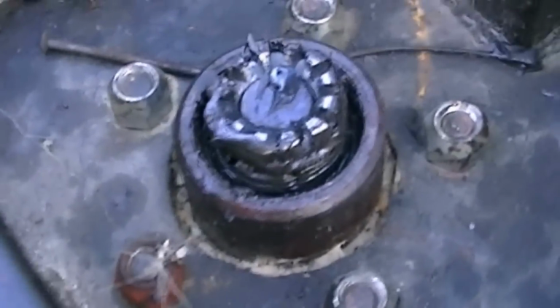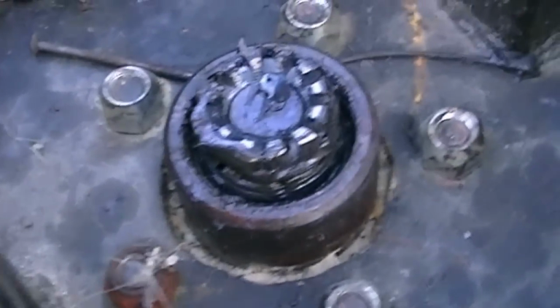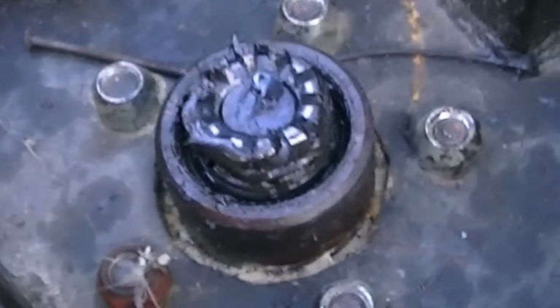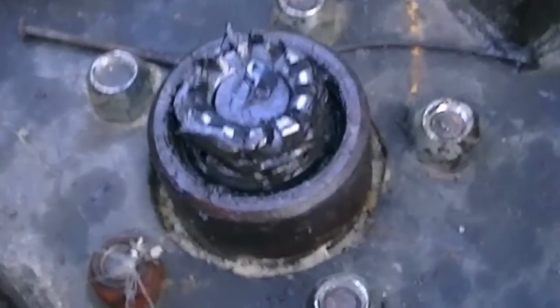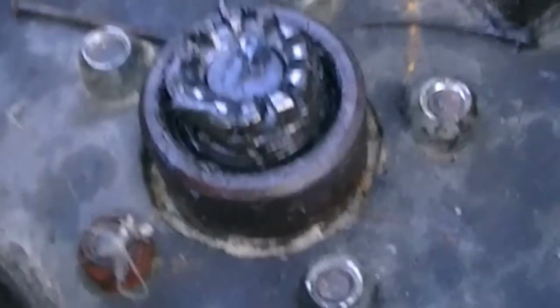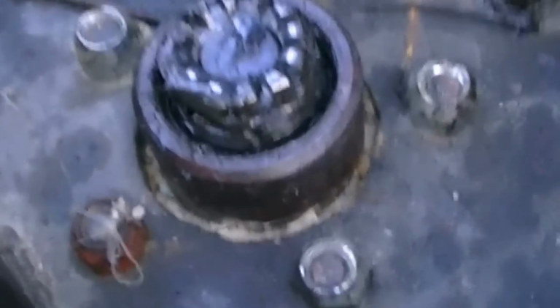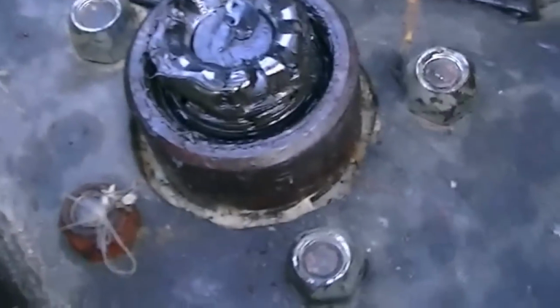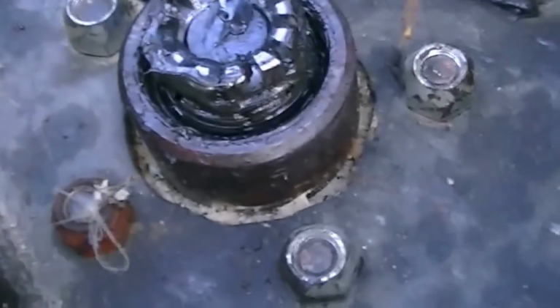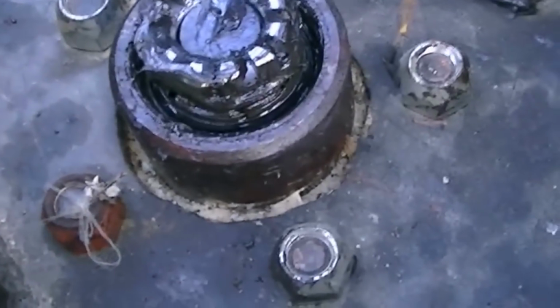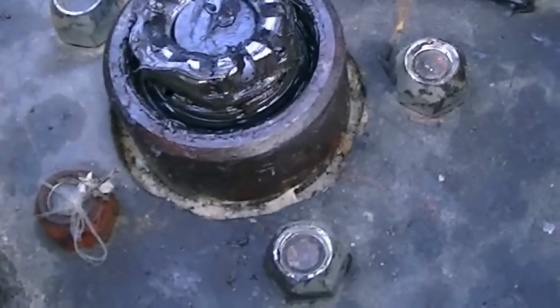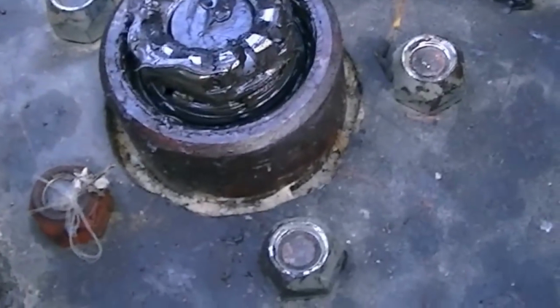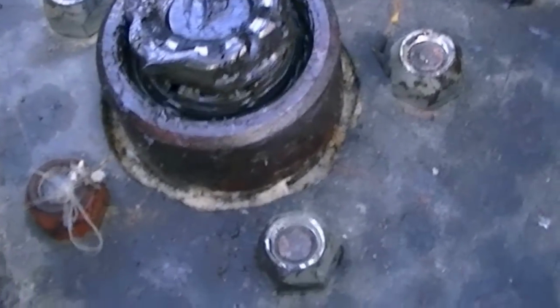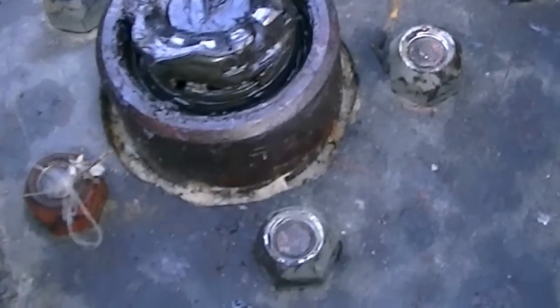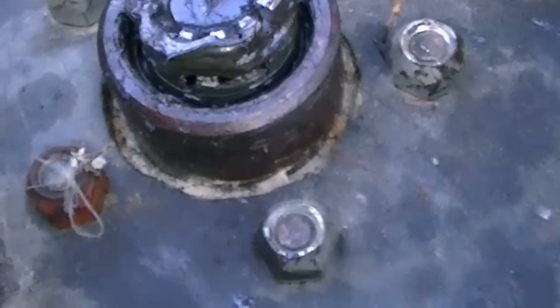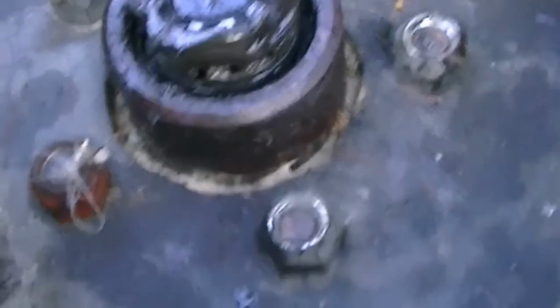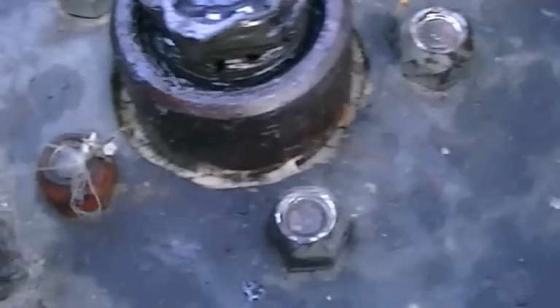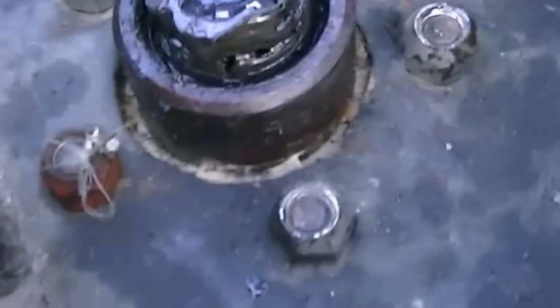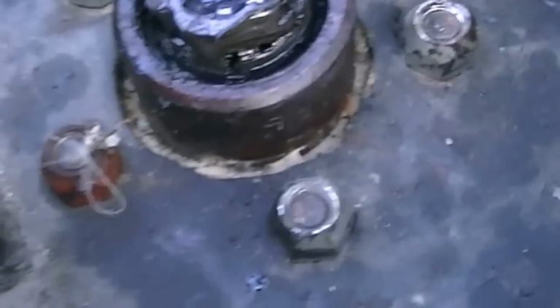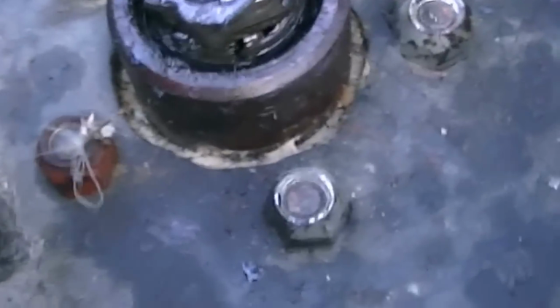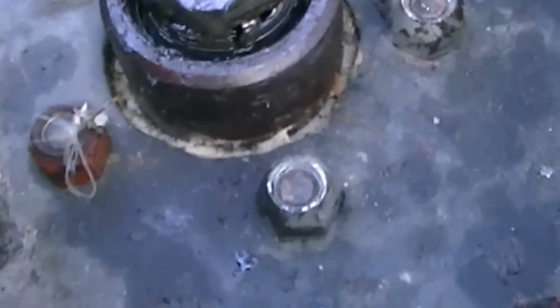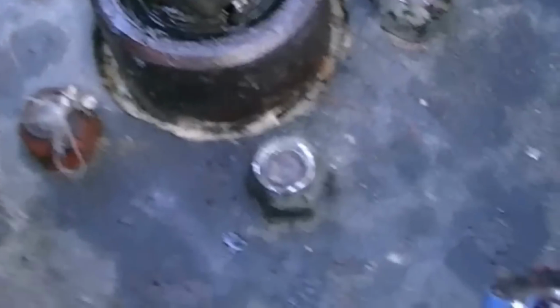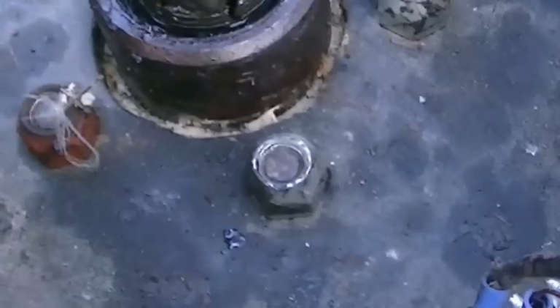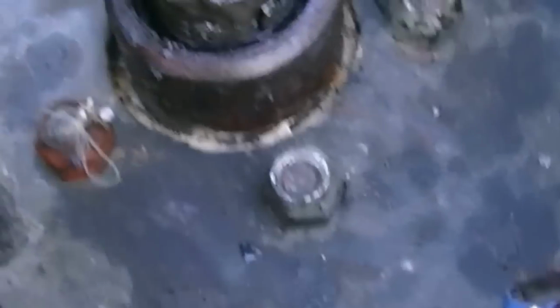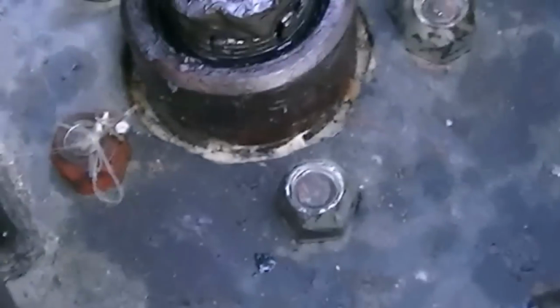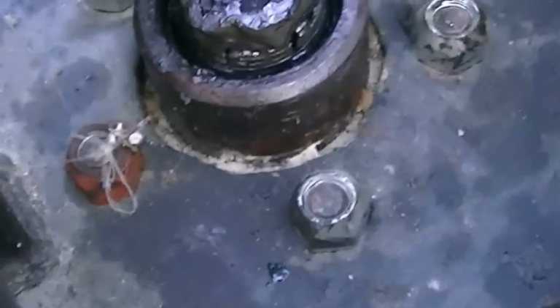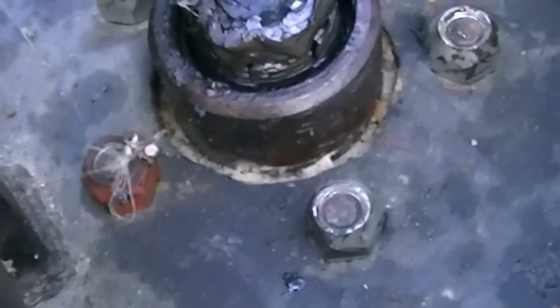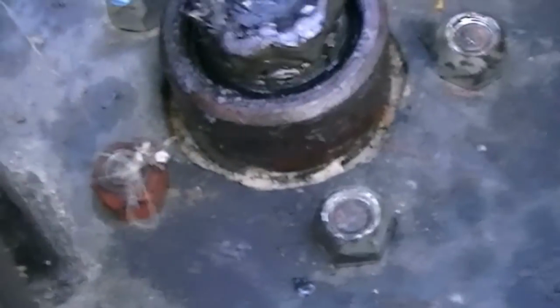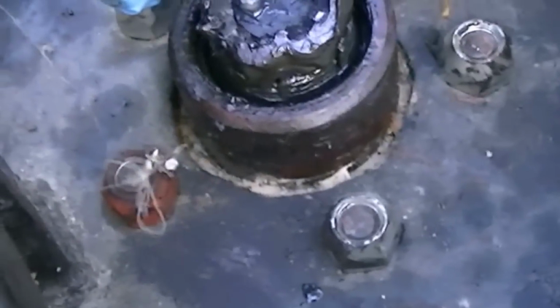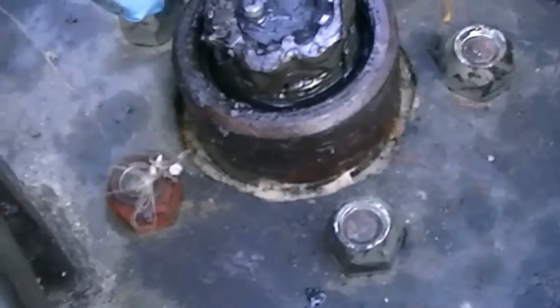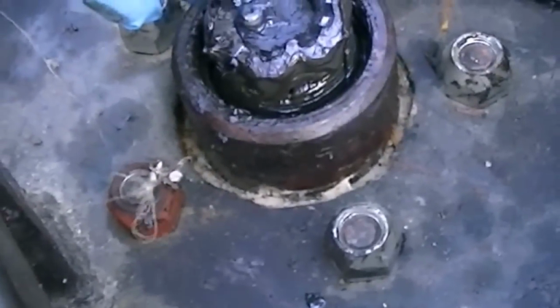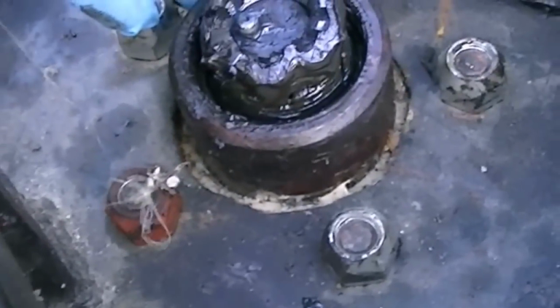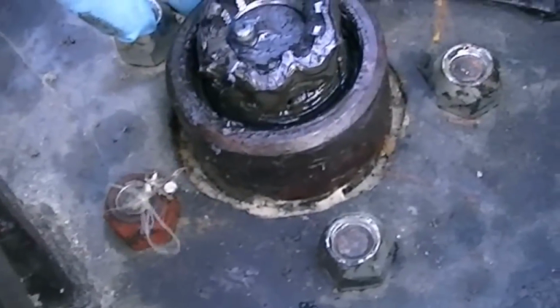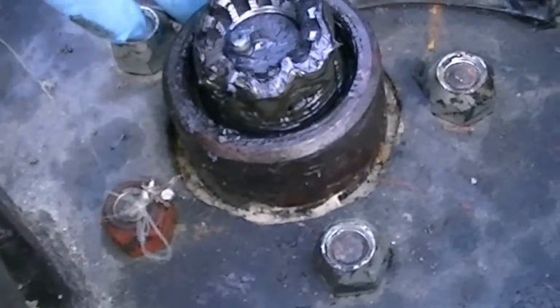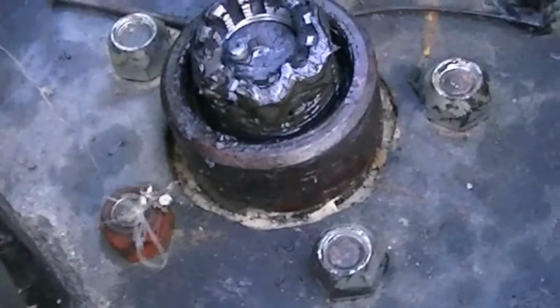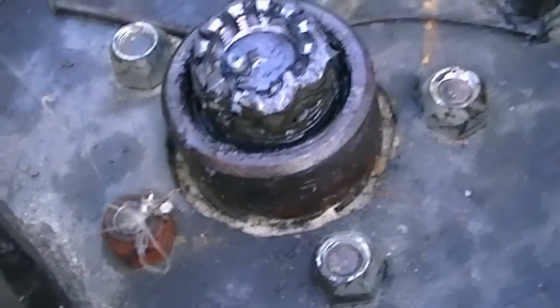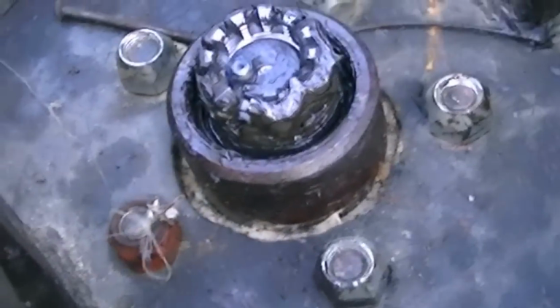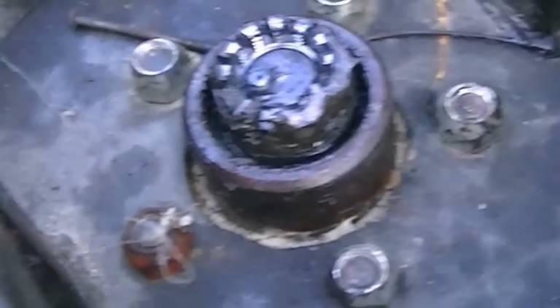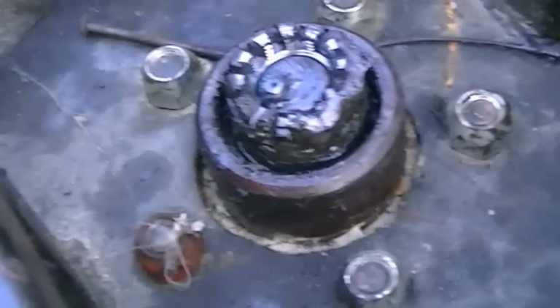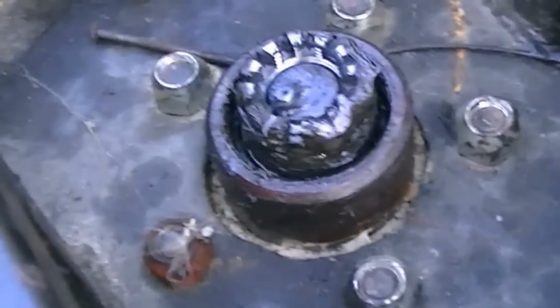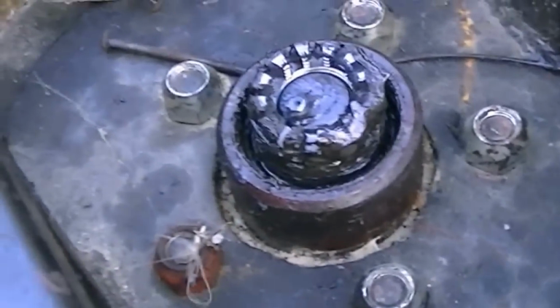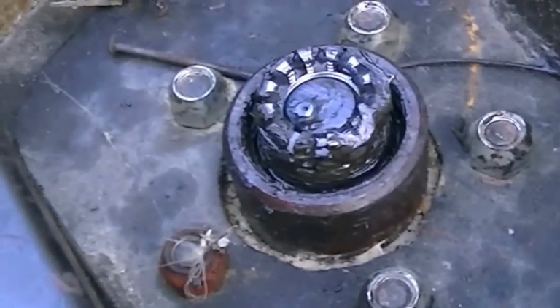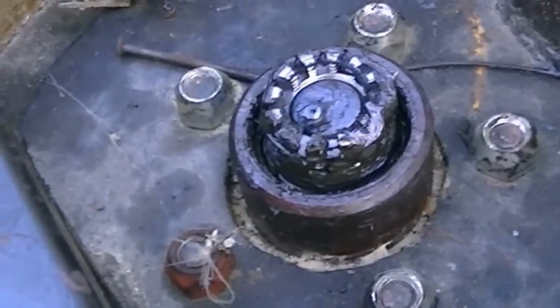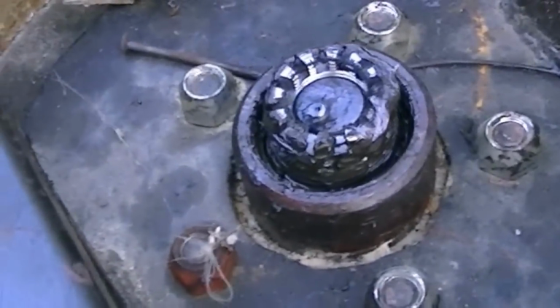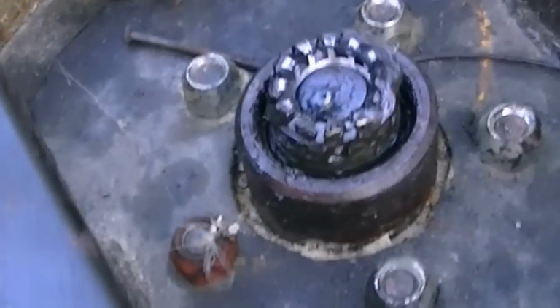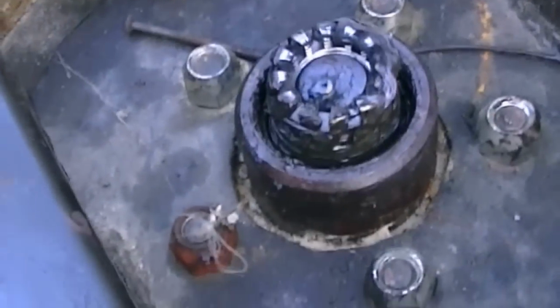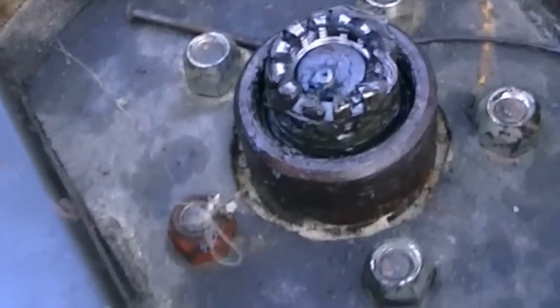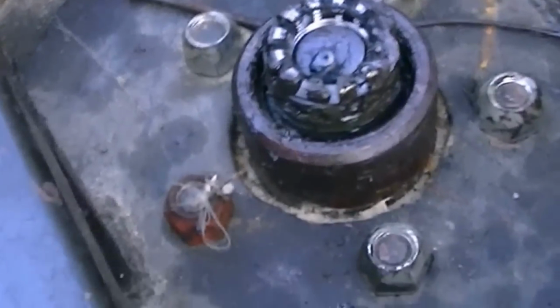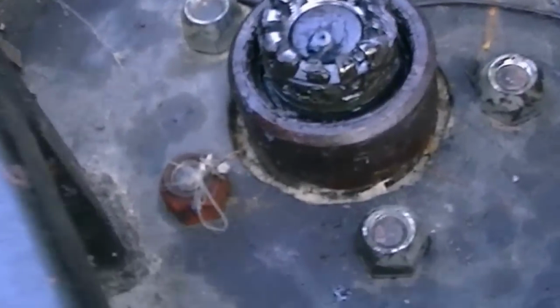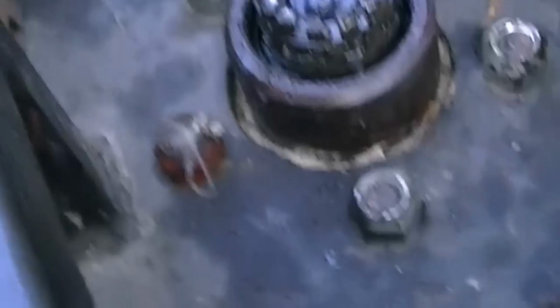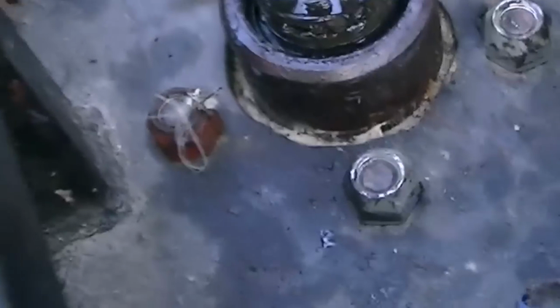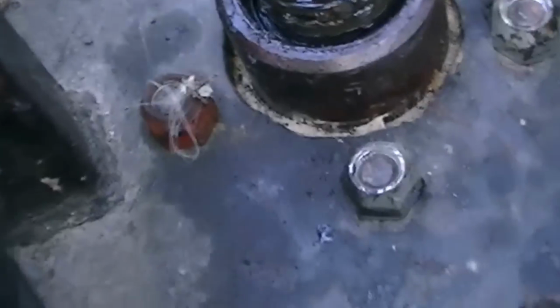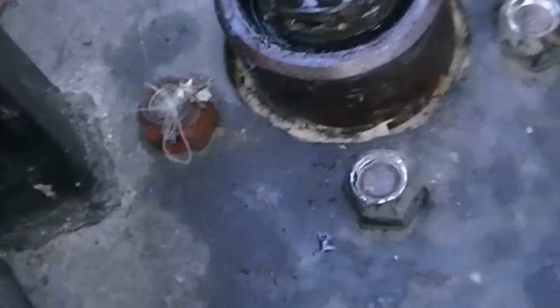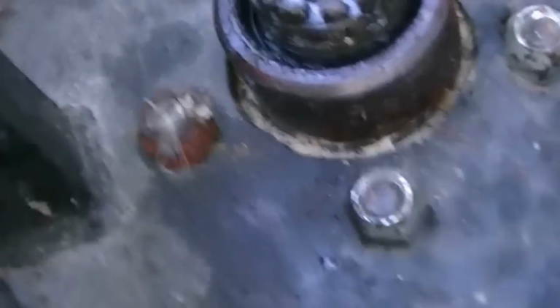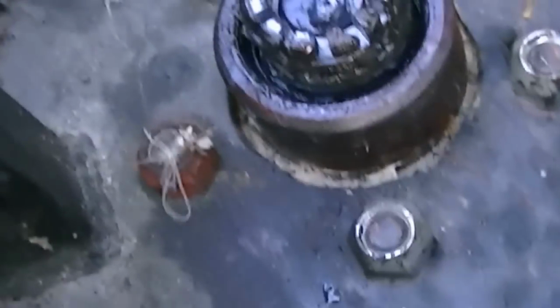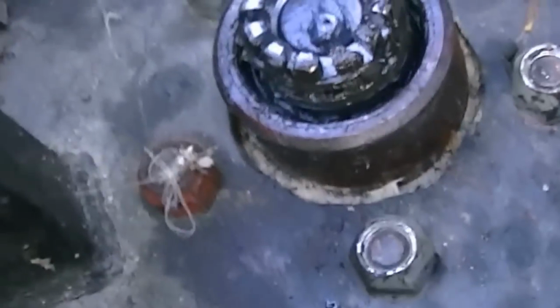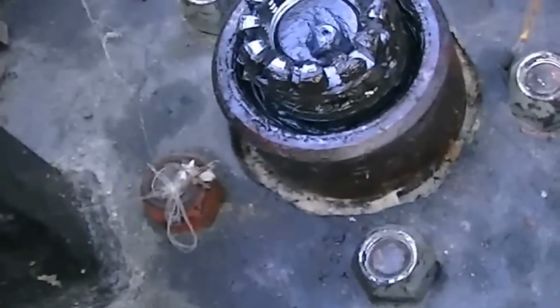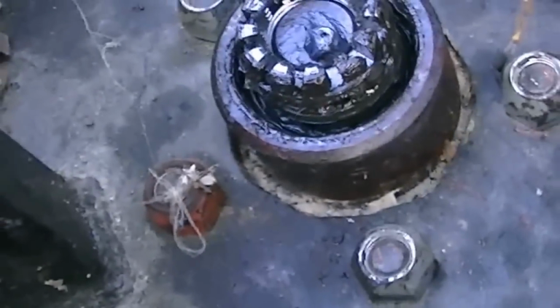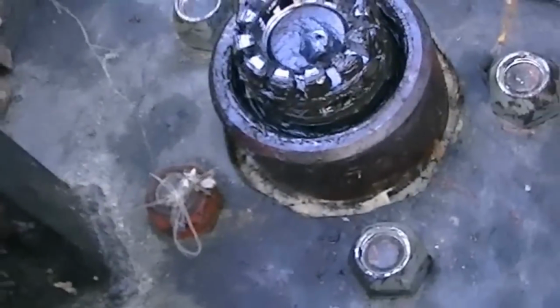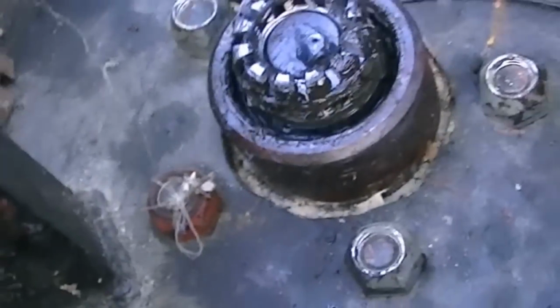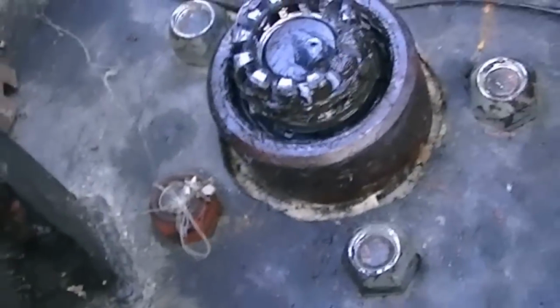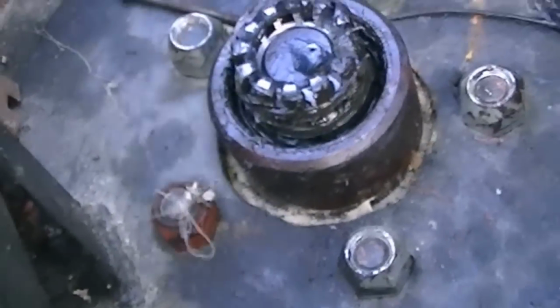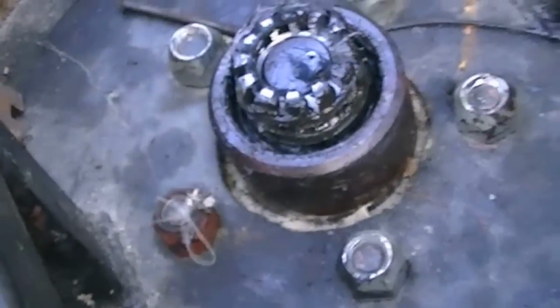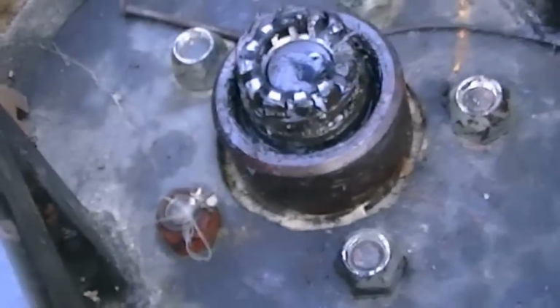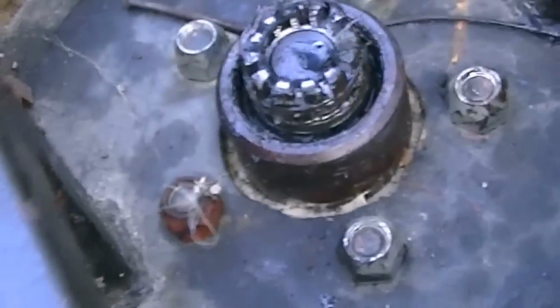The bearings are still good and tight. Everything's kind of warm to the touch. You can see some spider webs — they like that warmth.